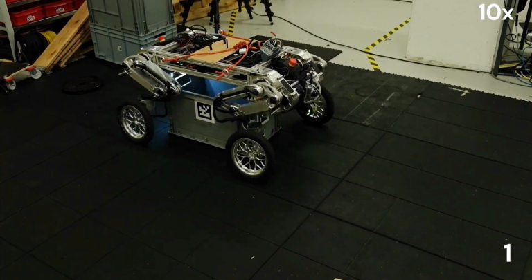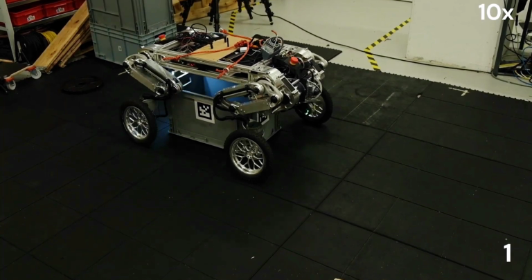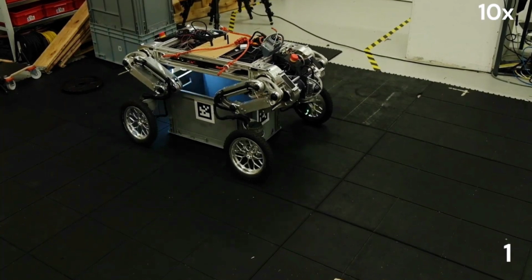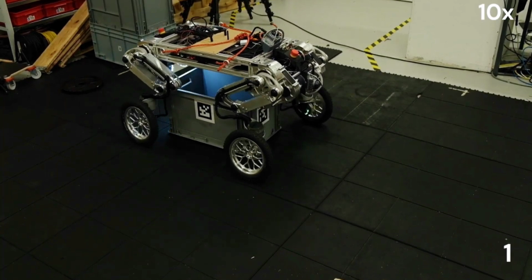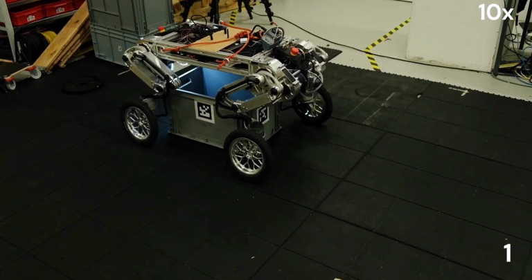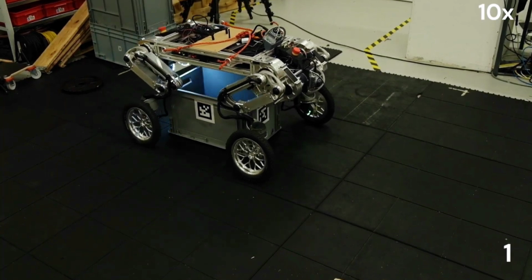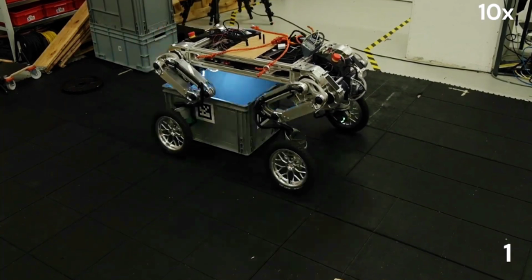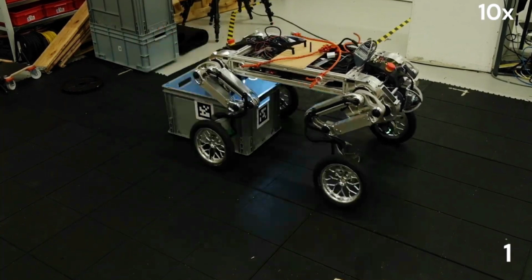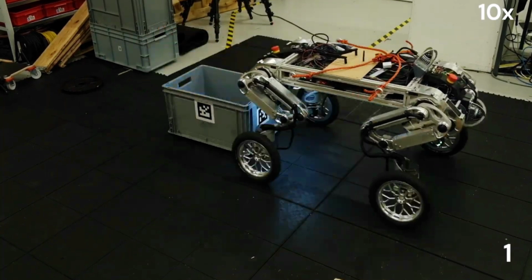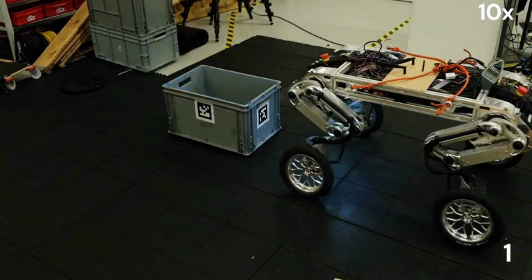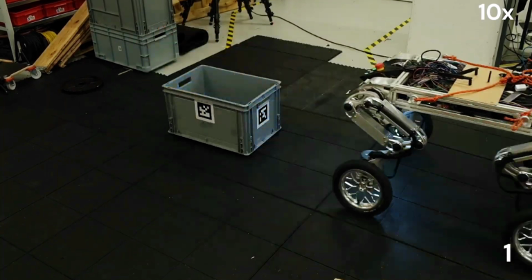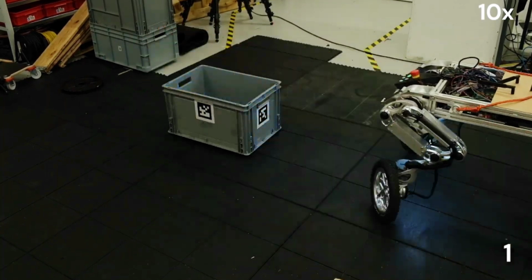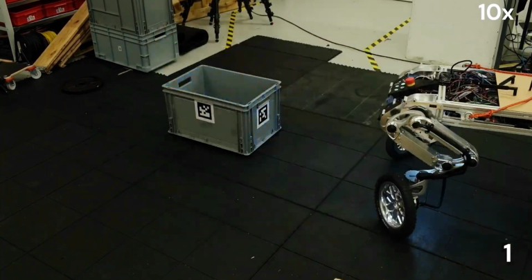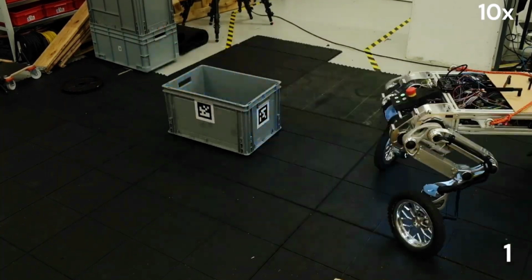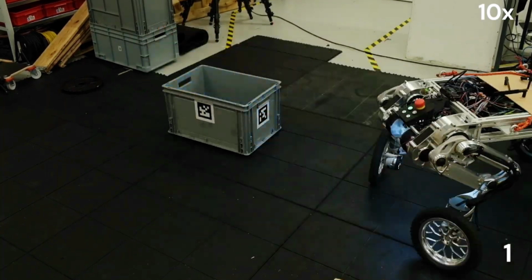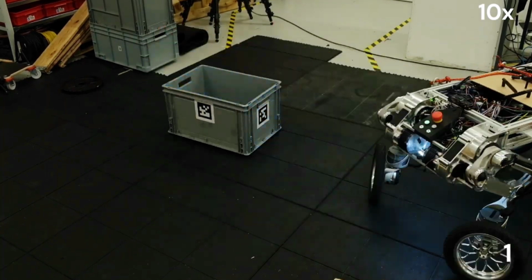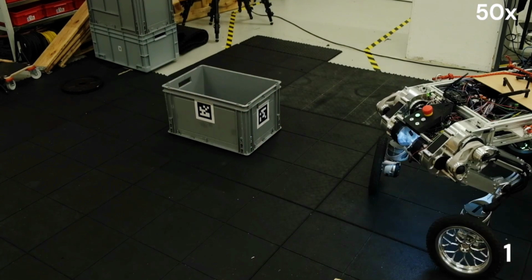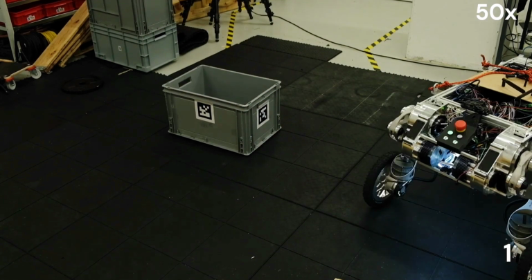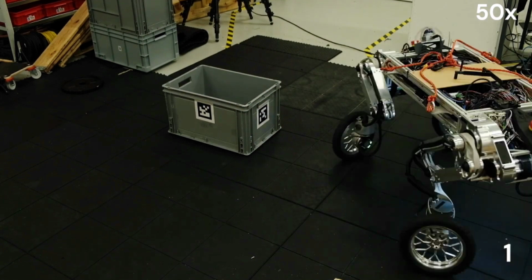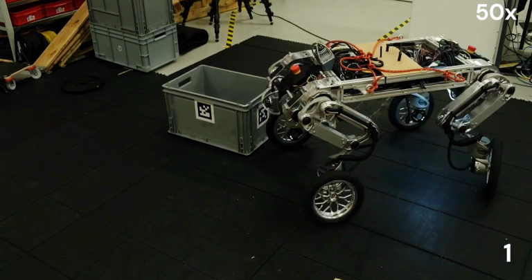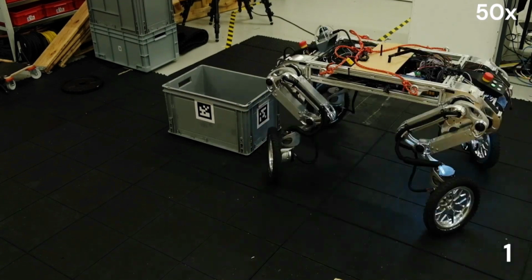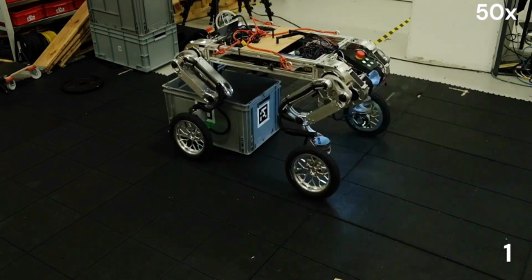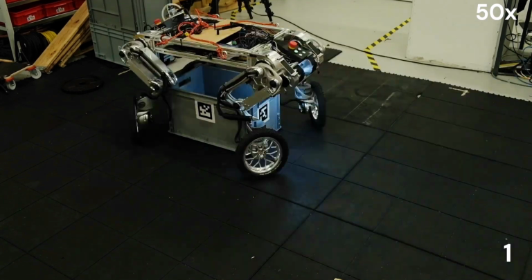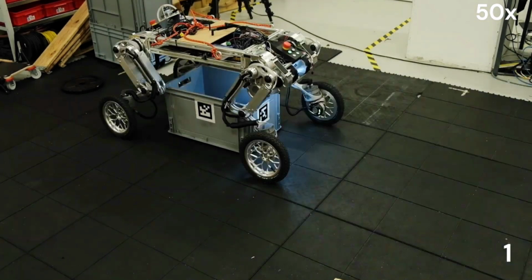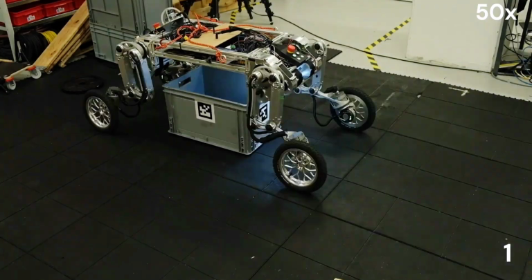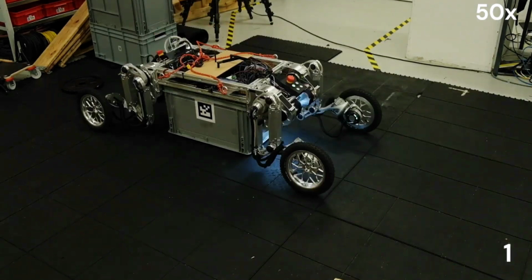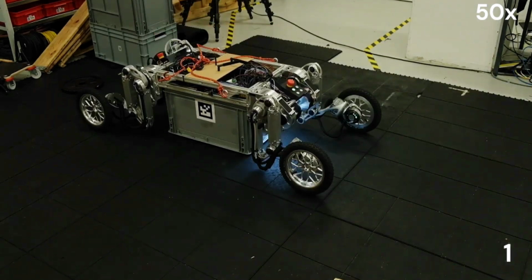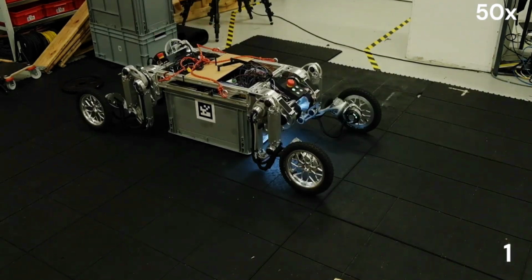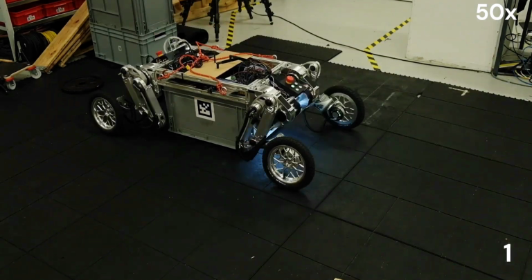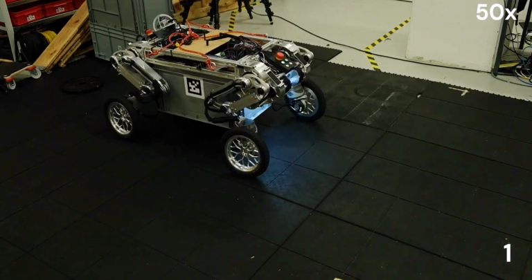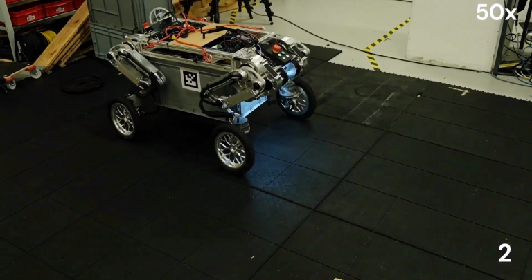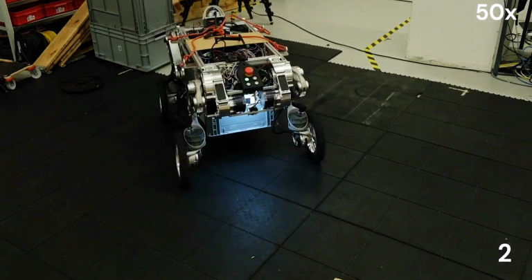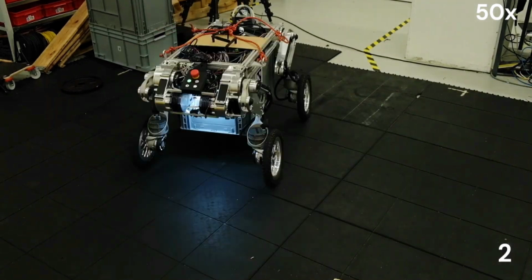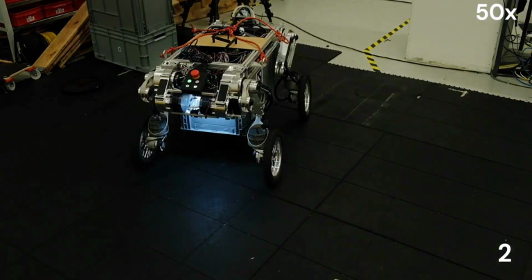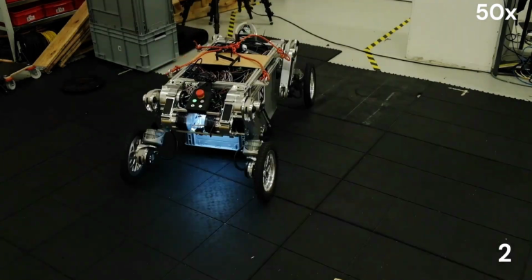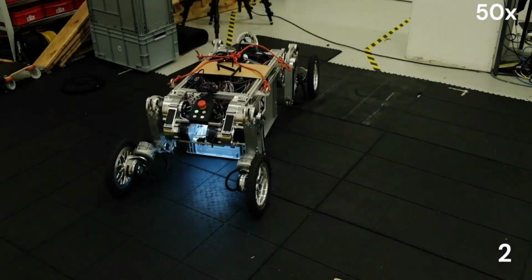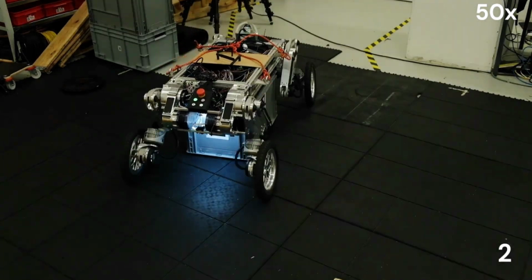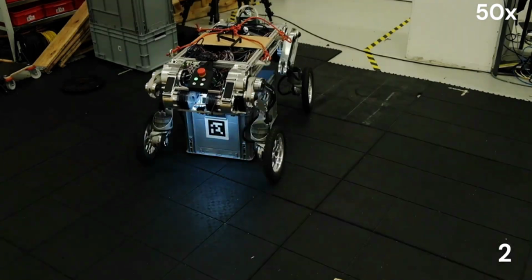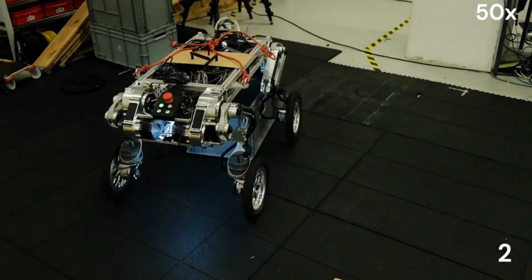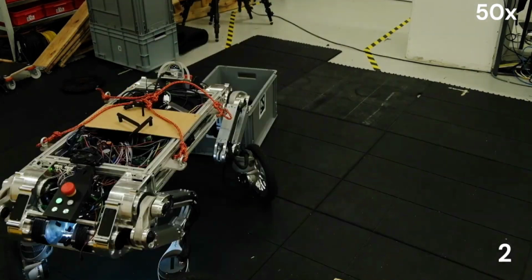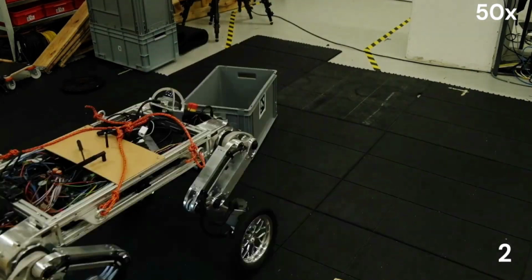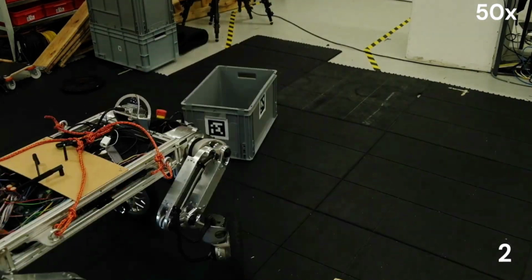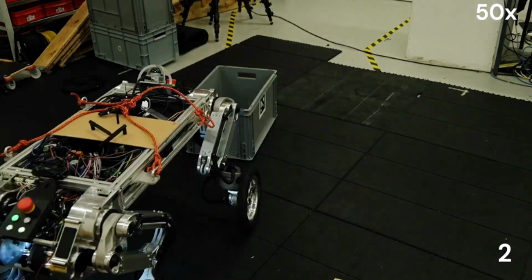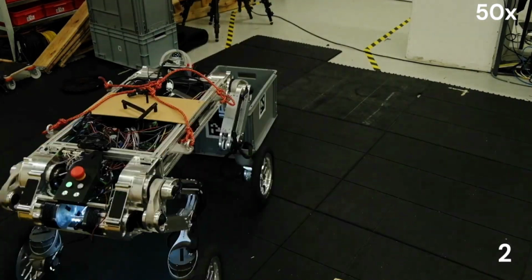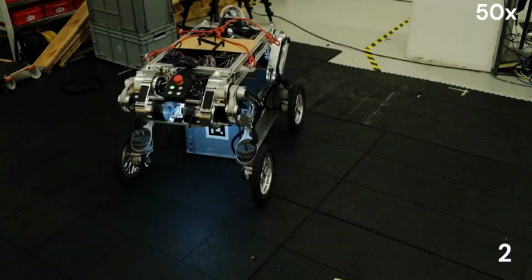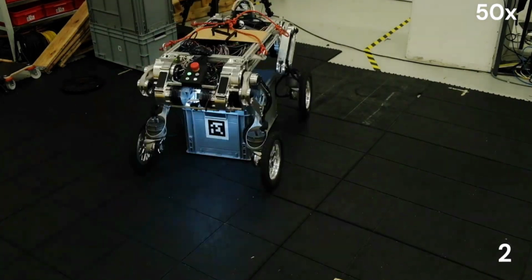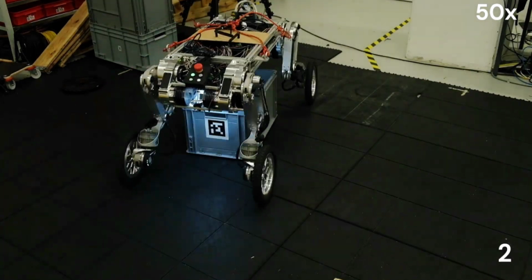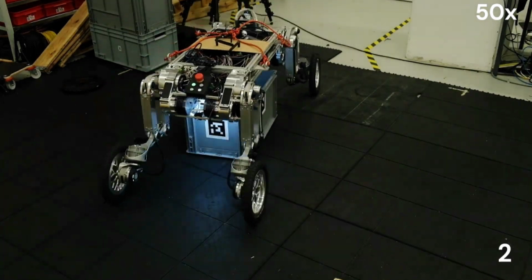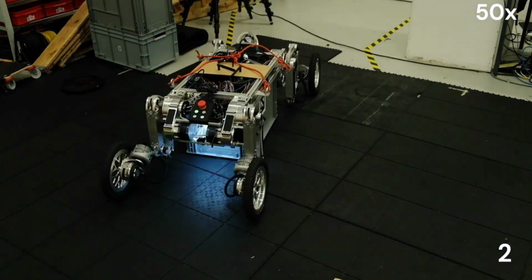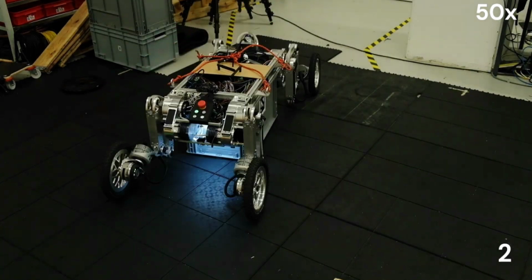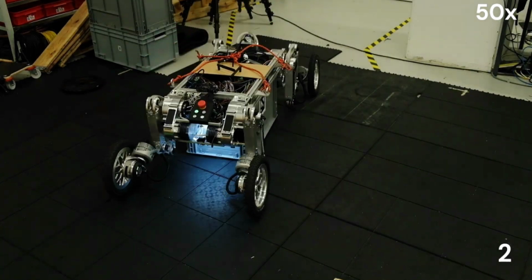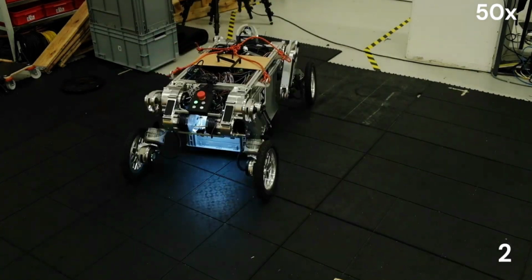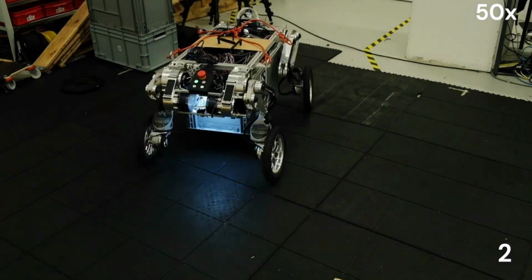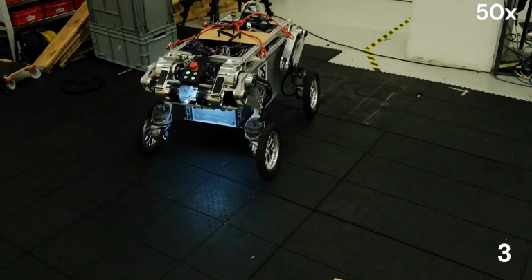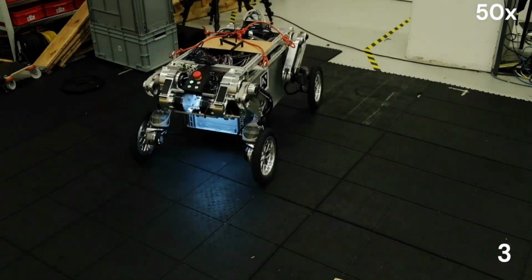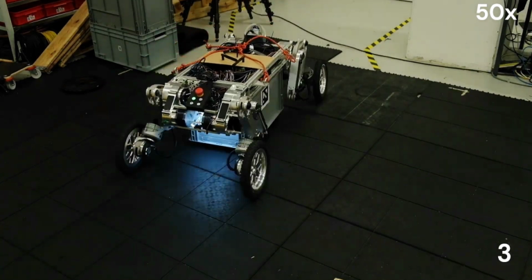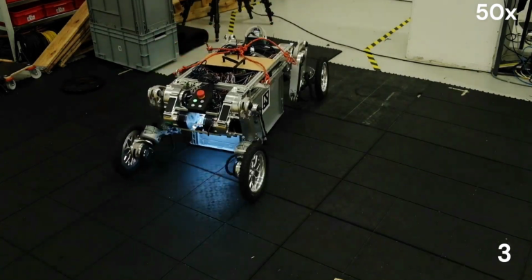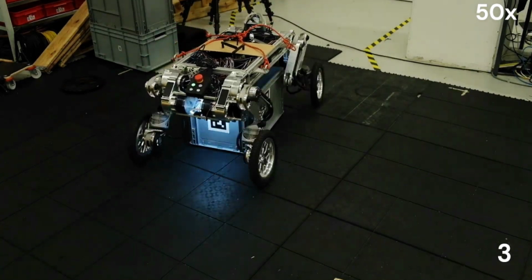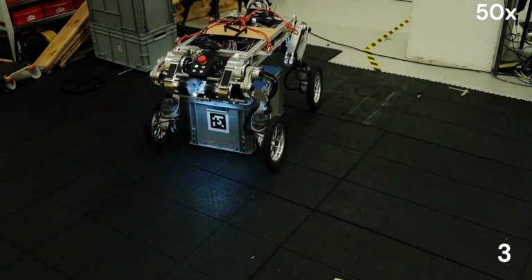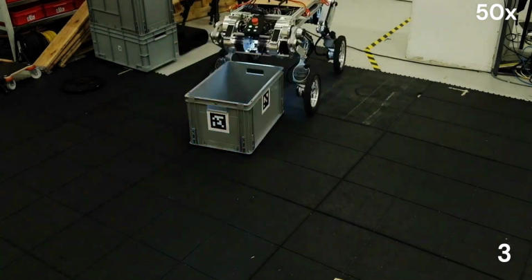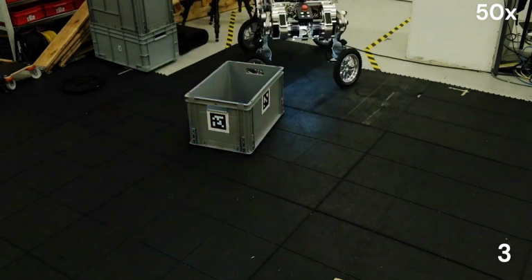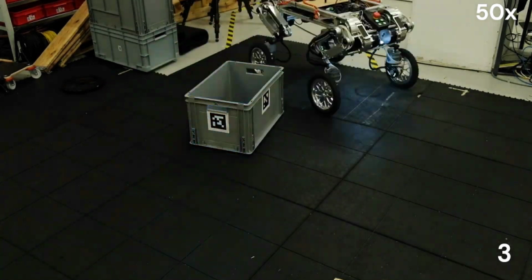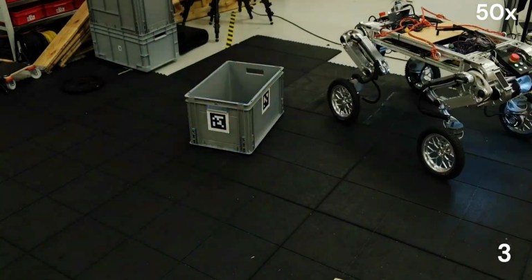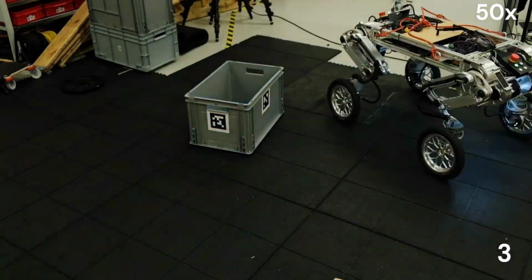It's hard to say how soon it might be before you see a LEVA on a street near you, as the scientists are still perfecting the bot's real-world functionality.